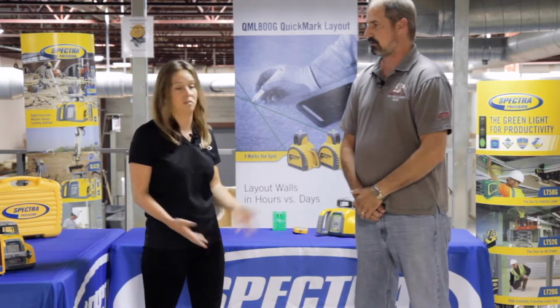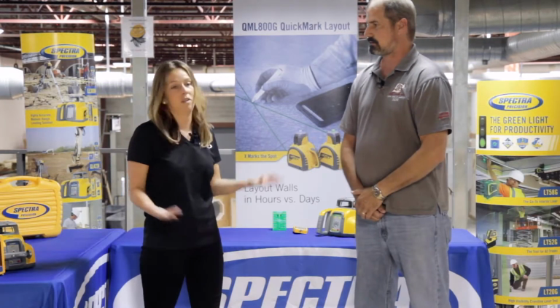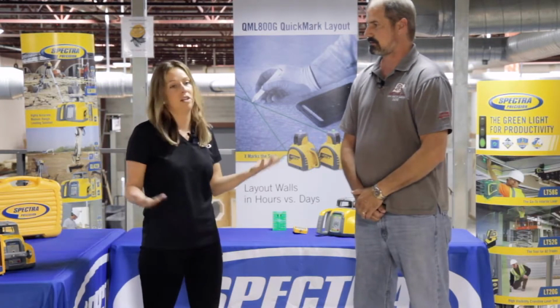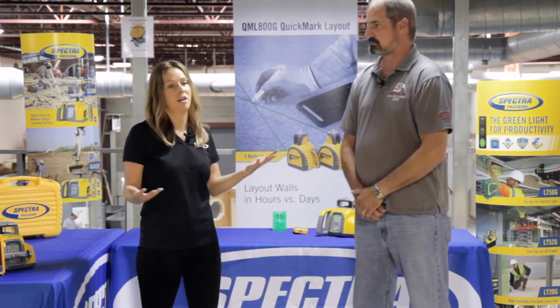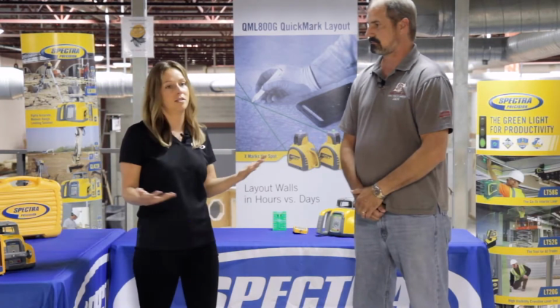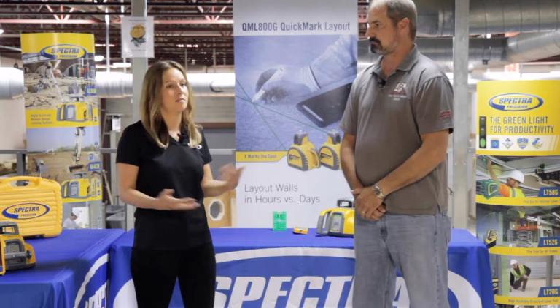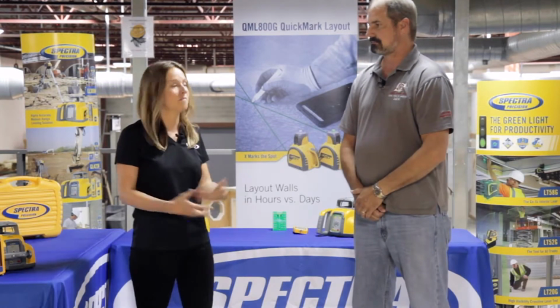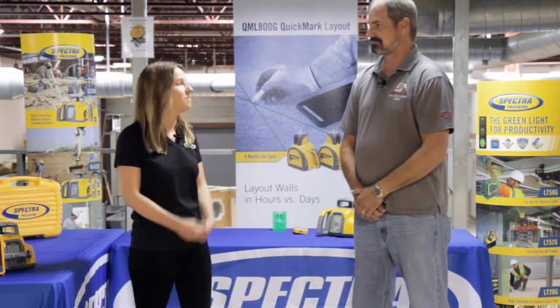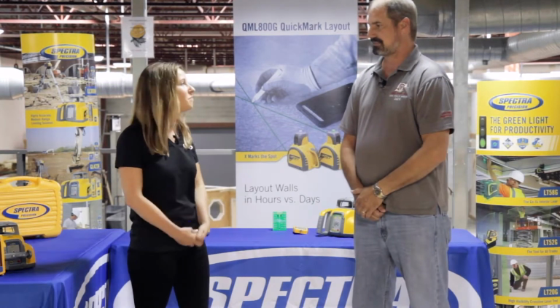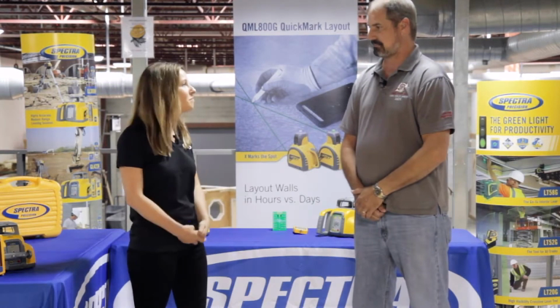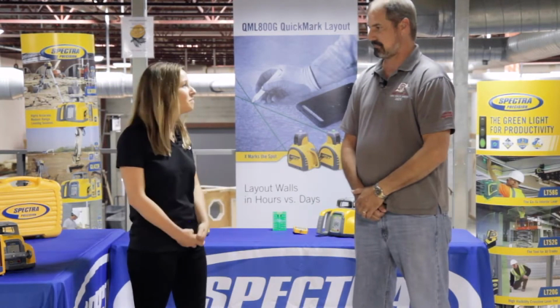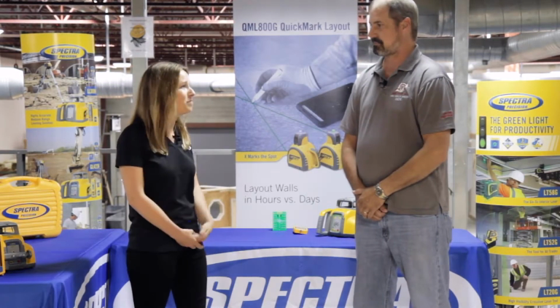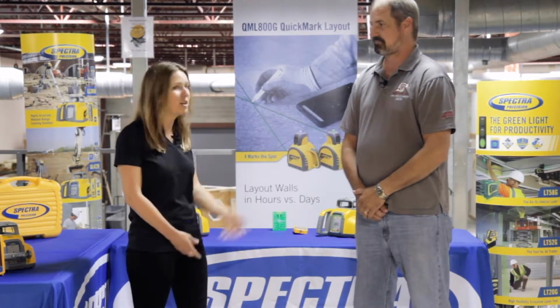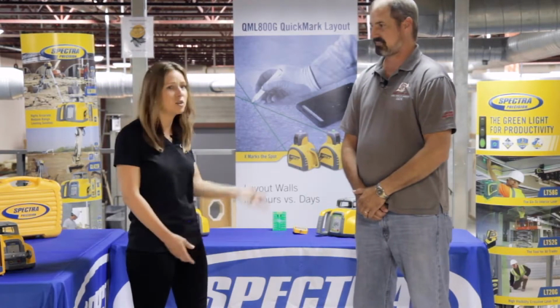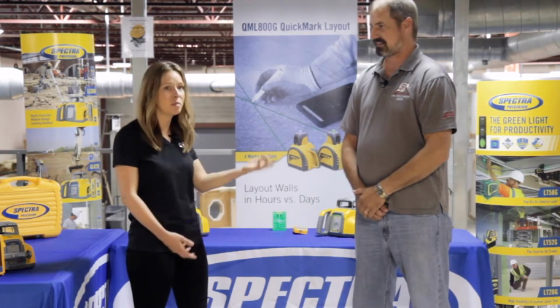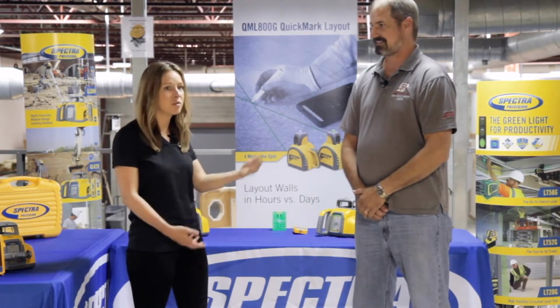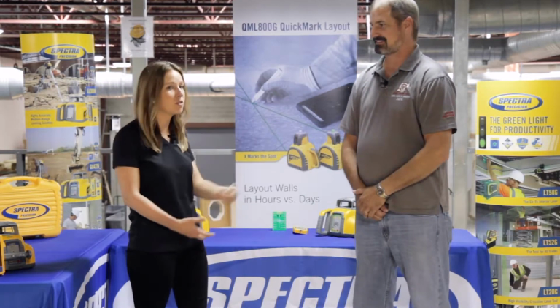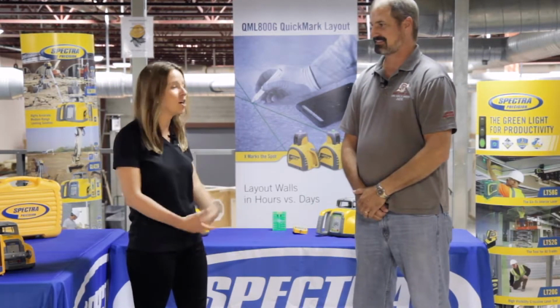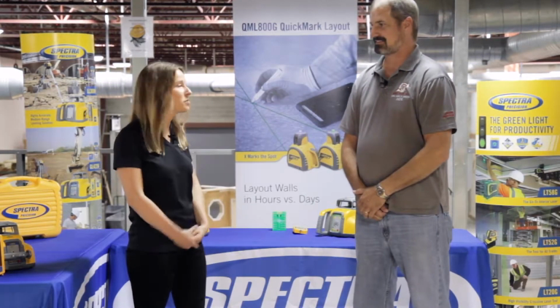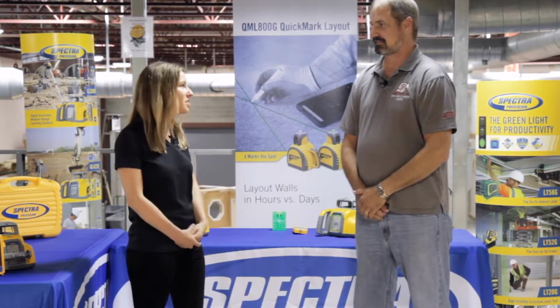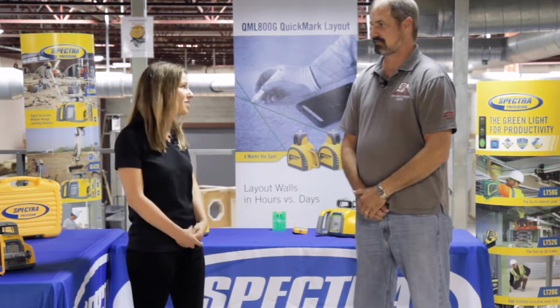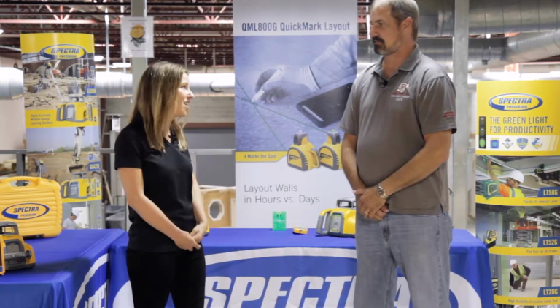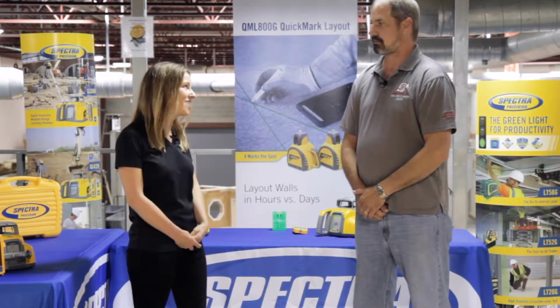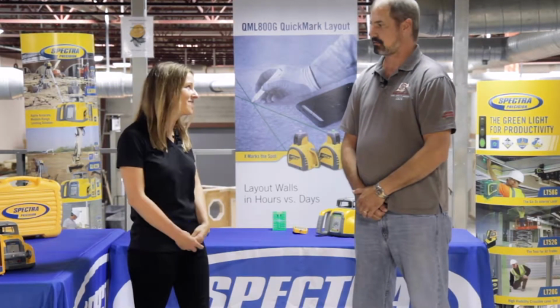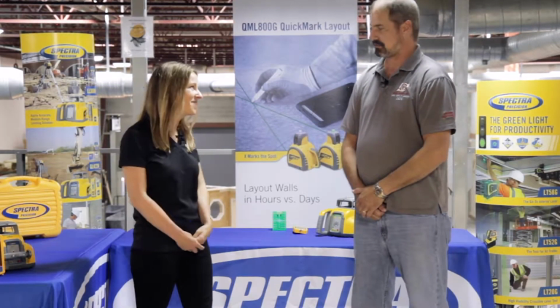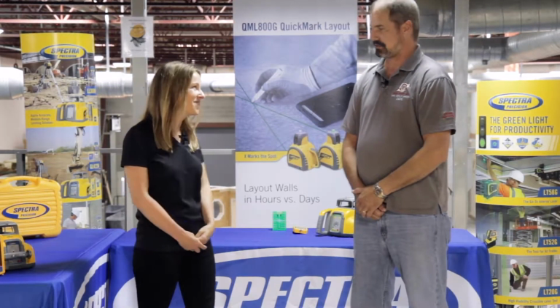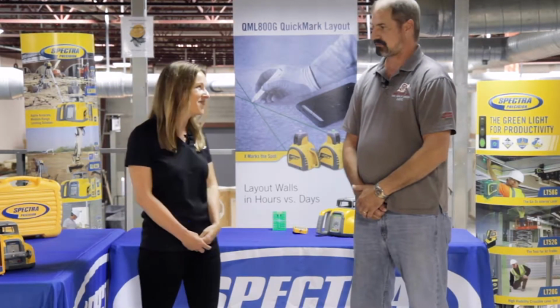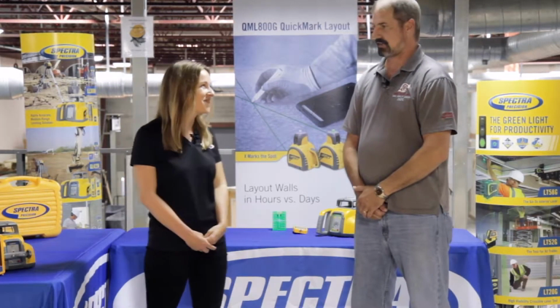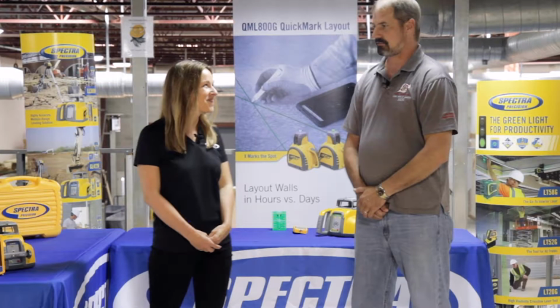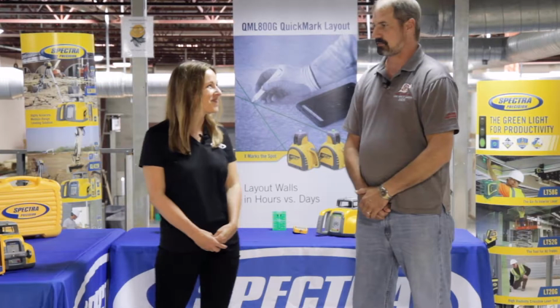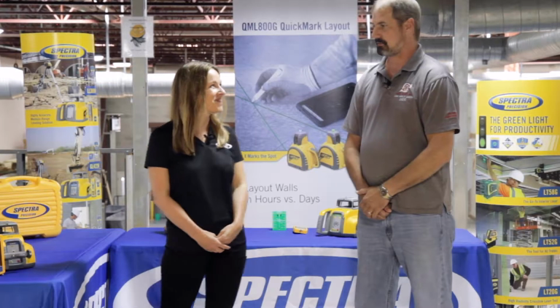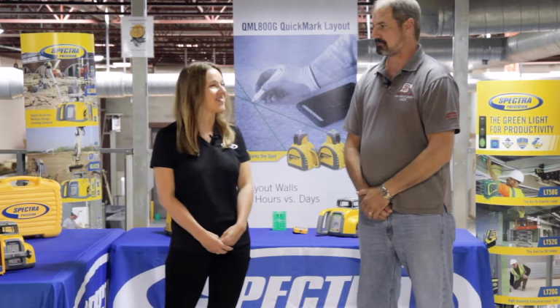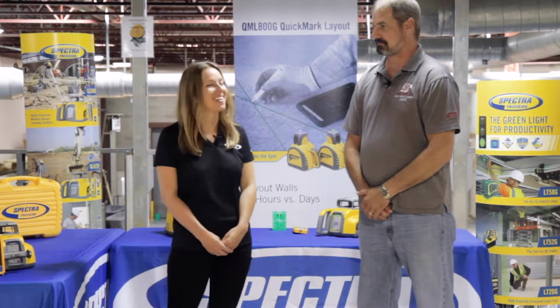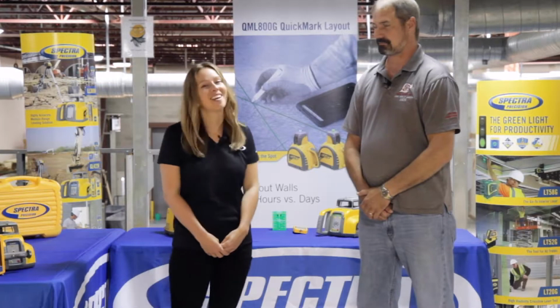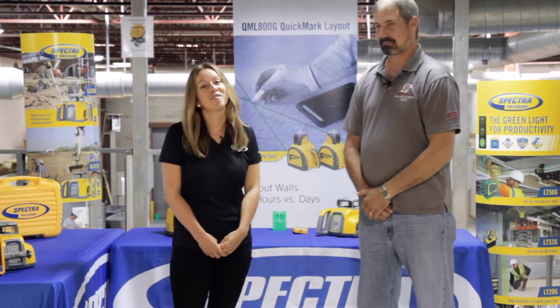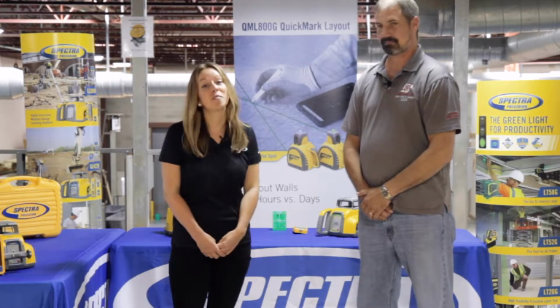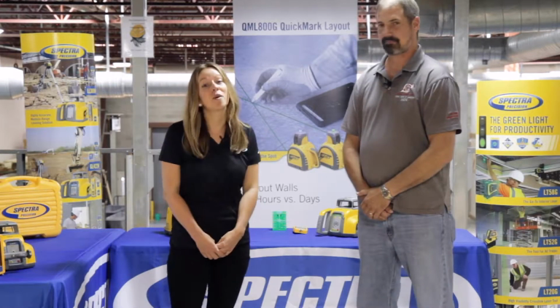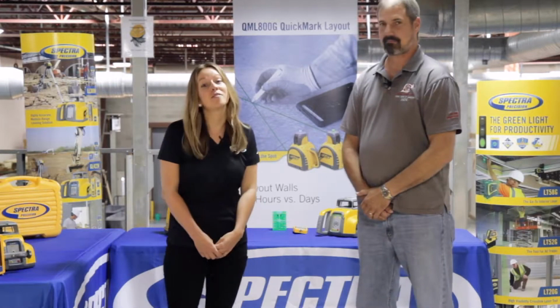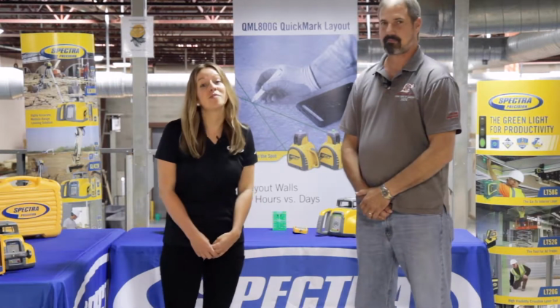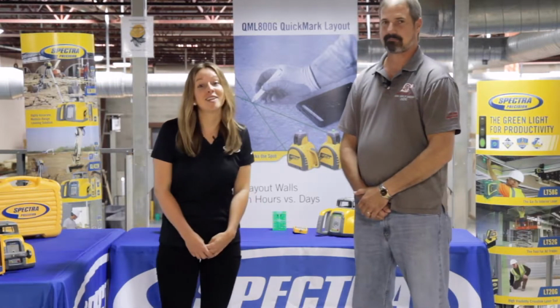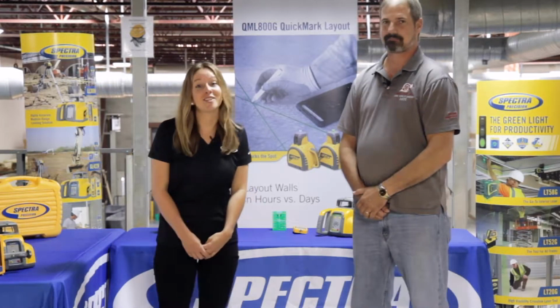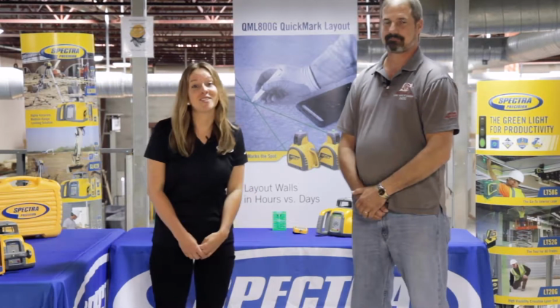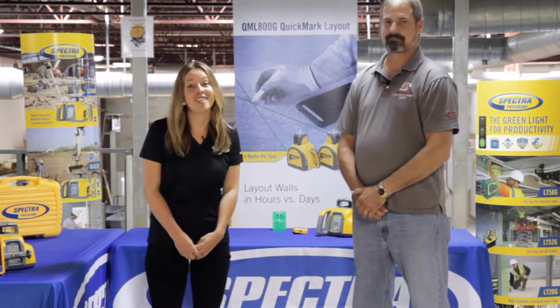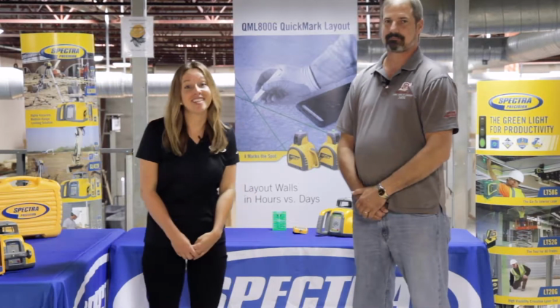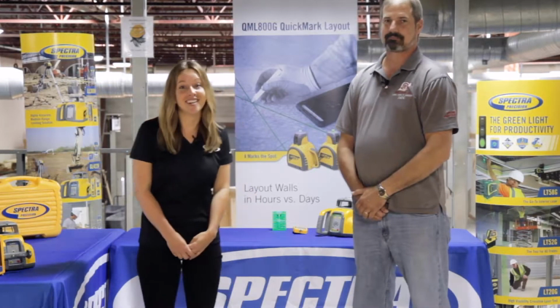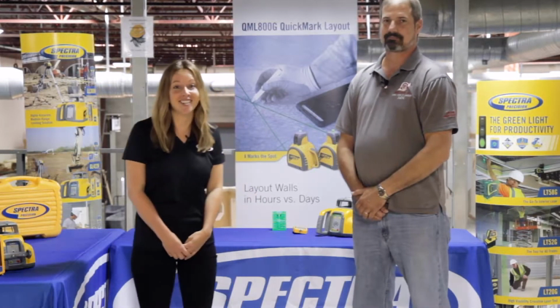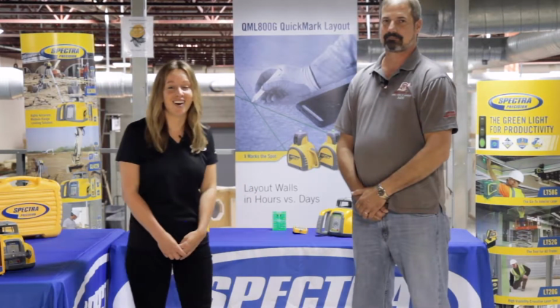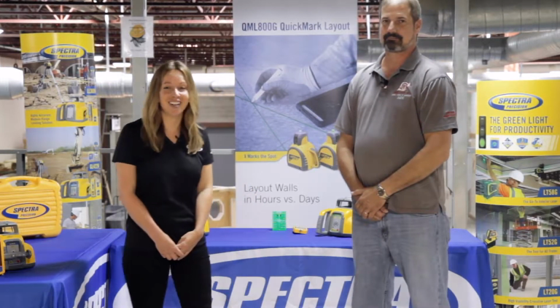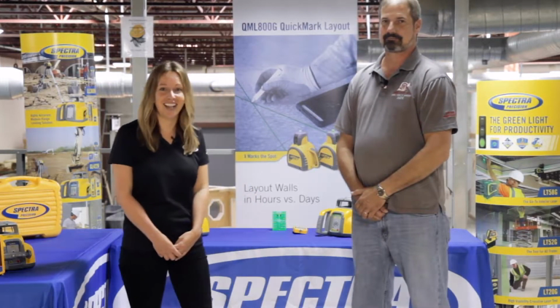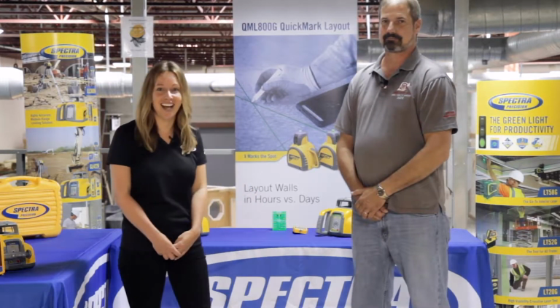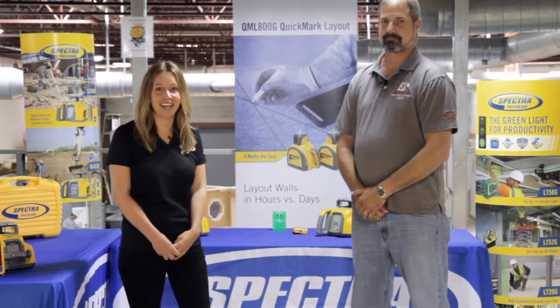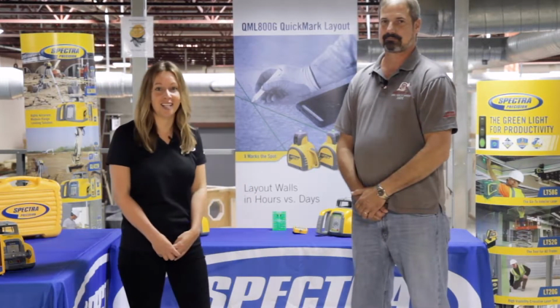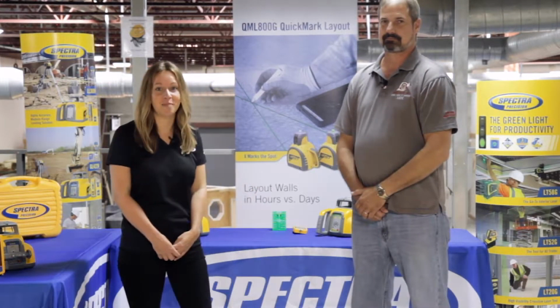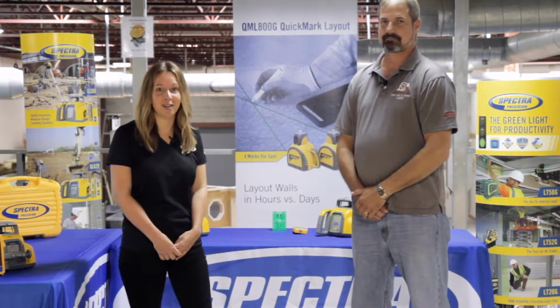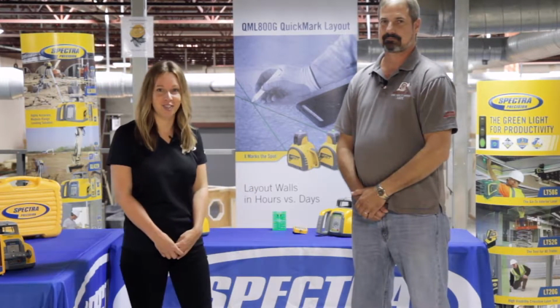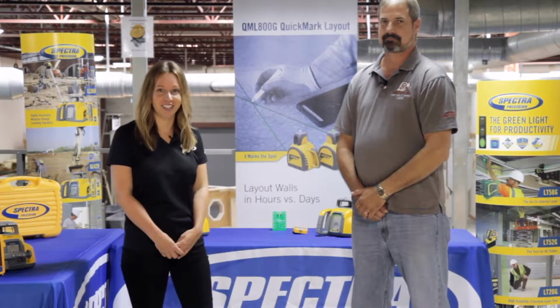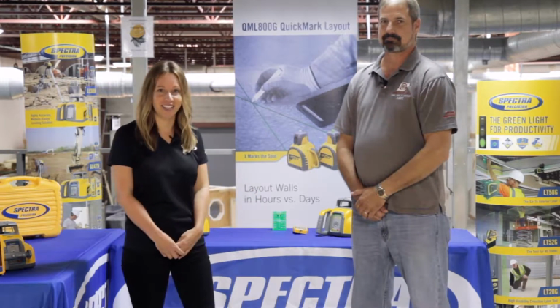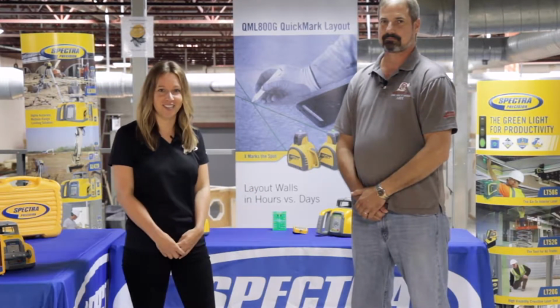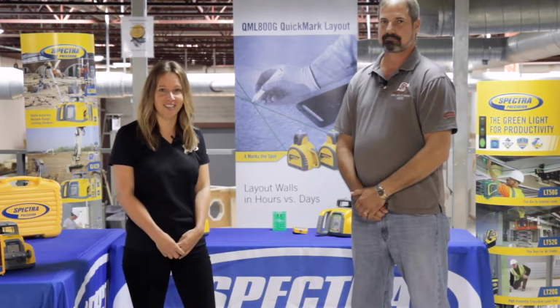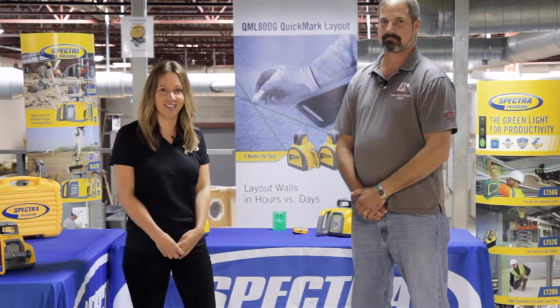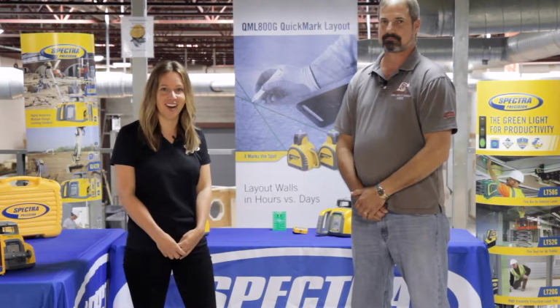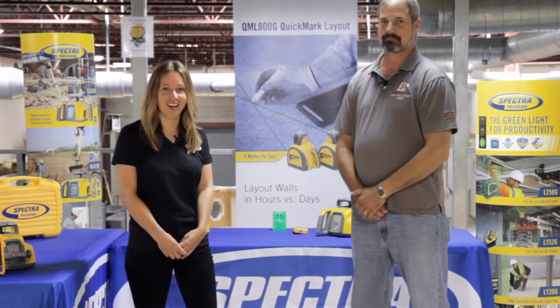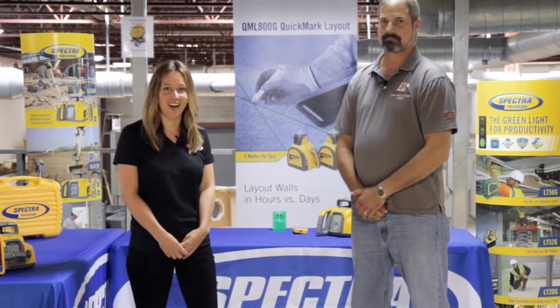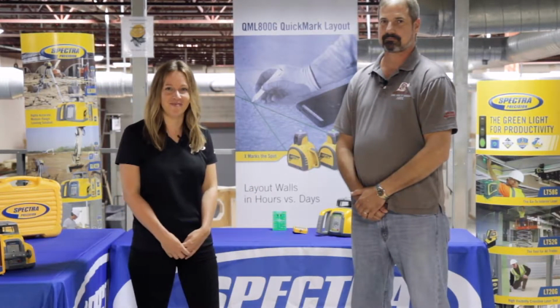Thank you so much for sharing with us today. For more information, visit us online at Spectralasers.com.